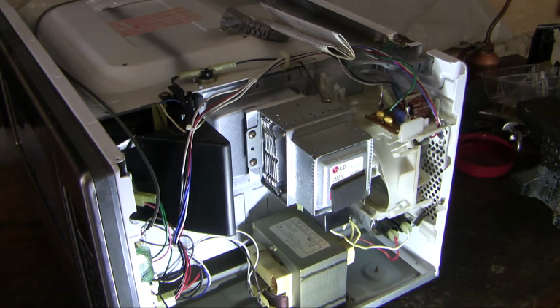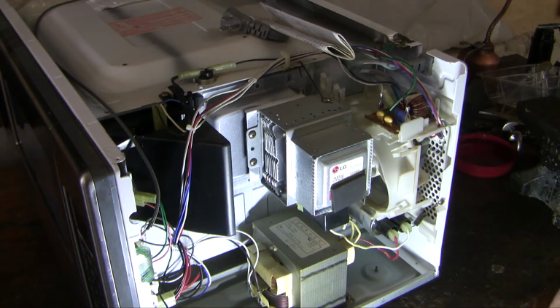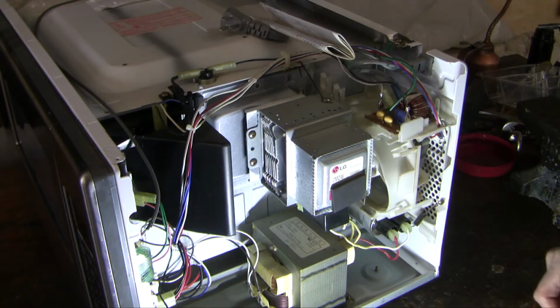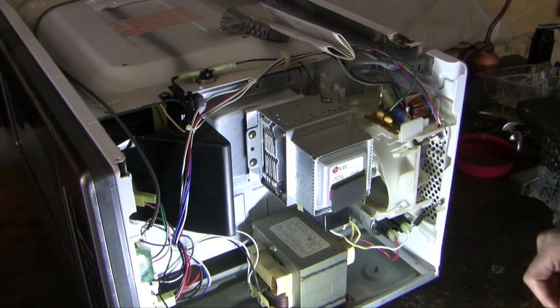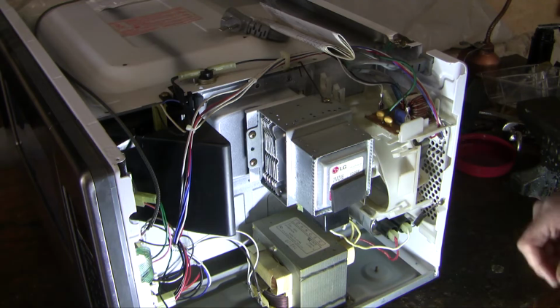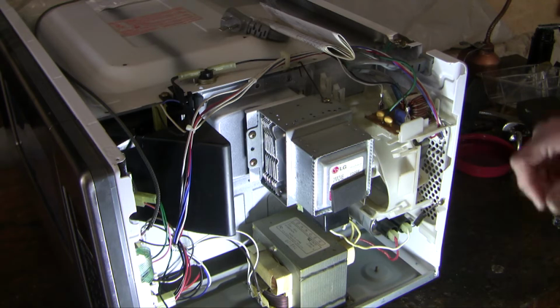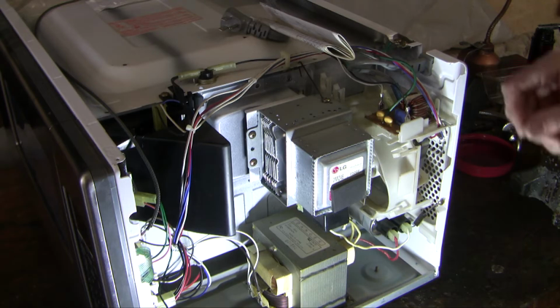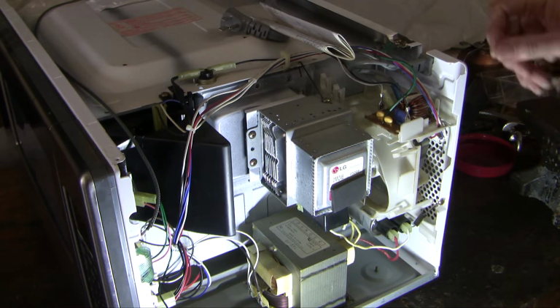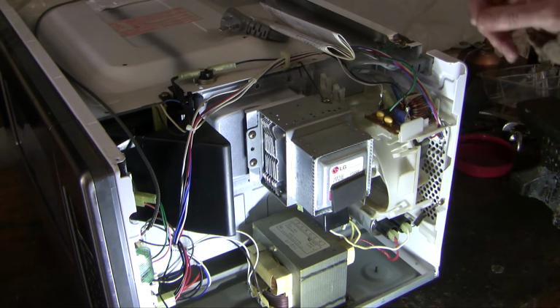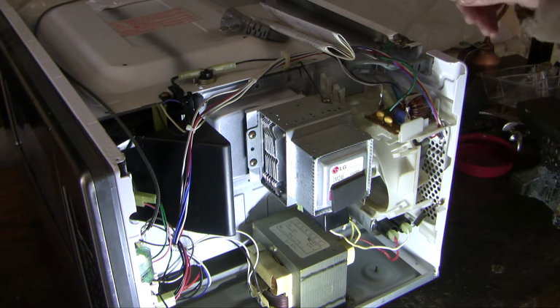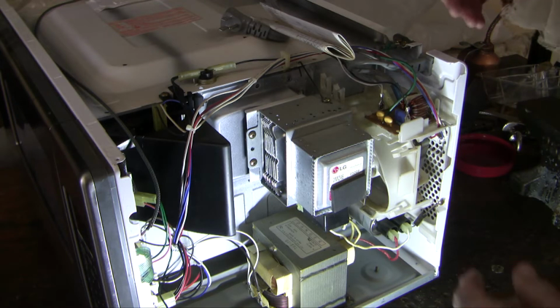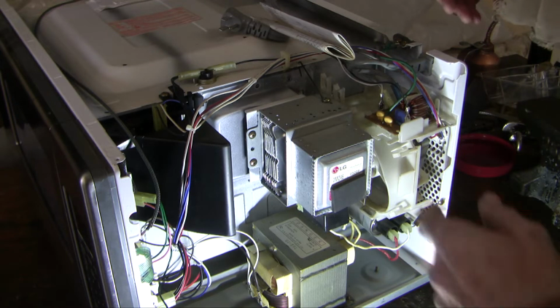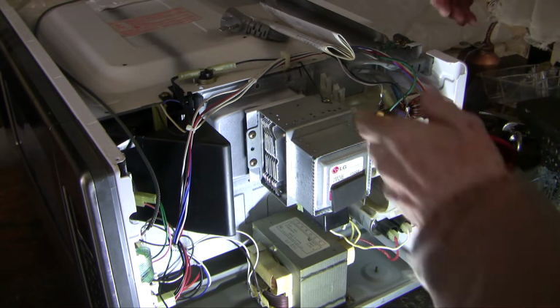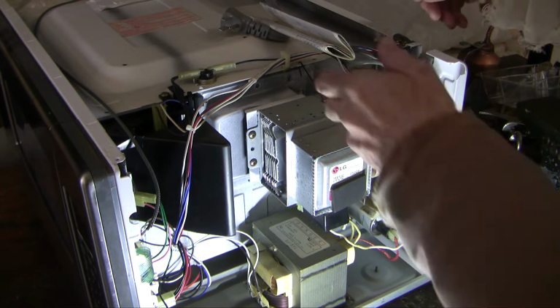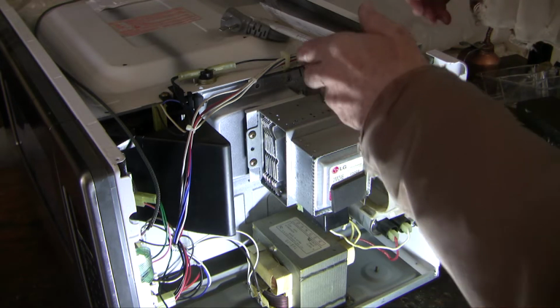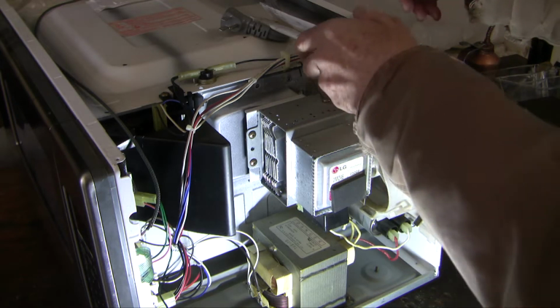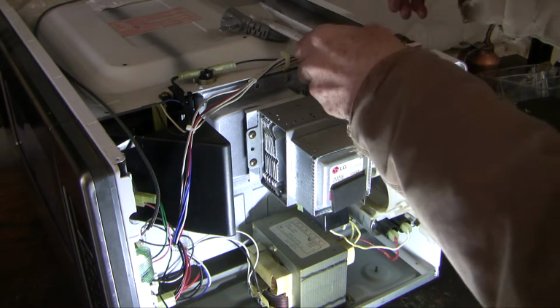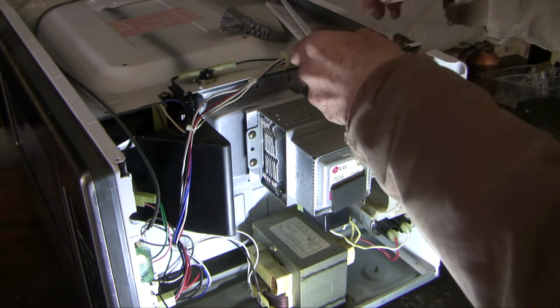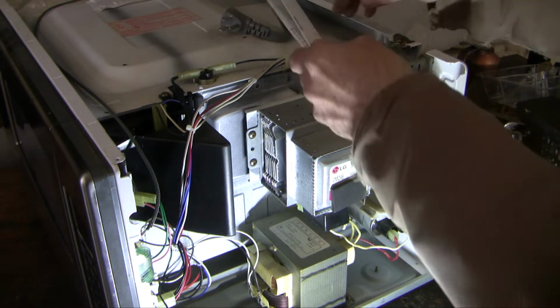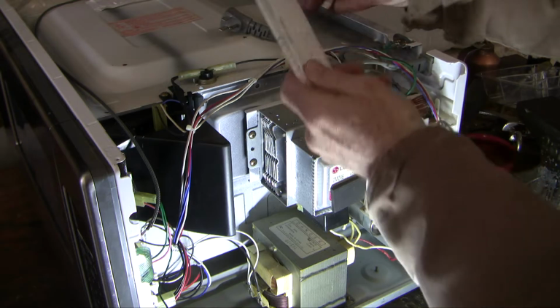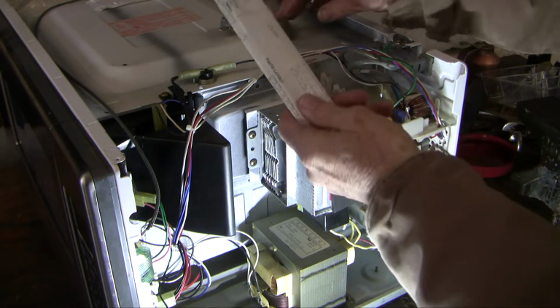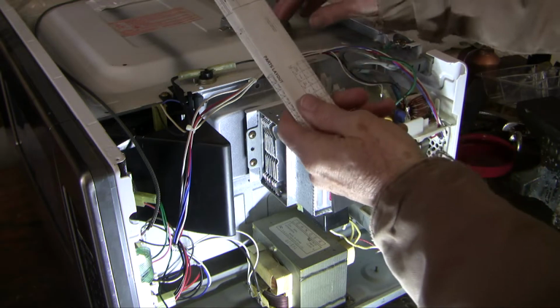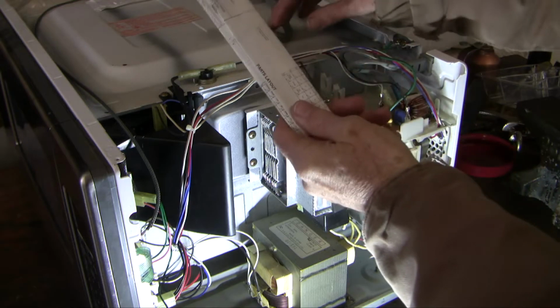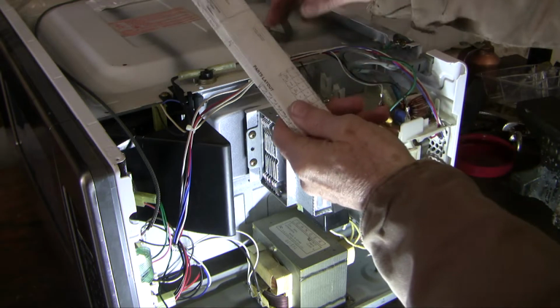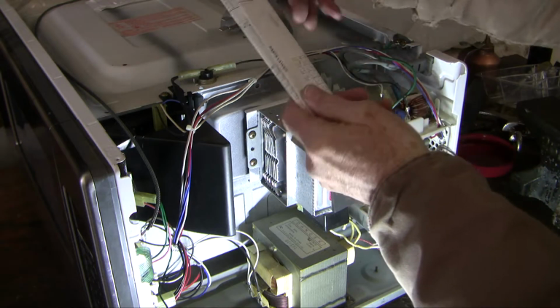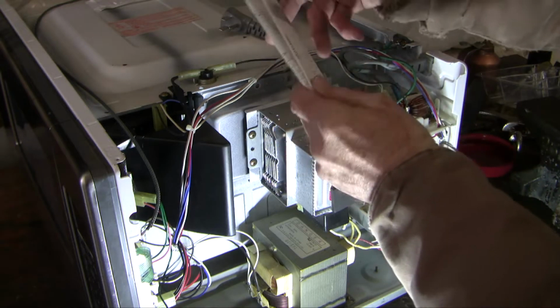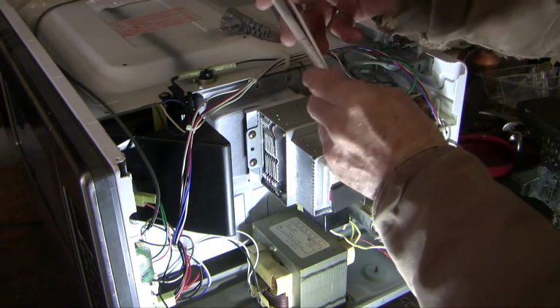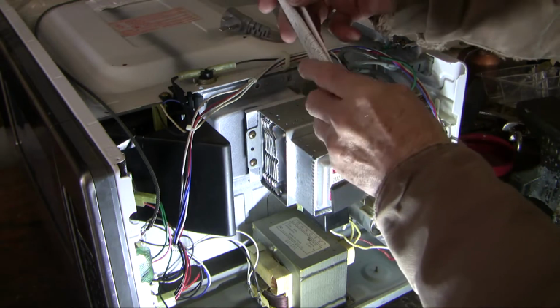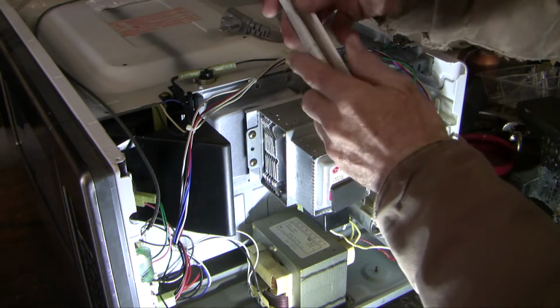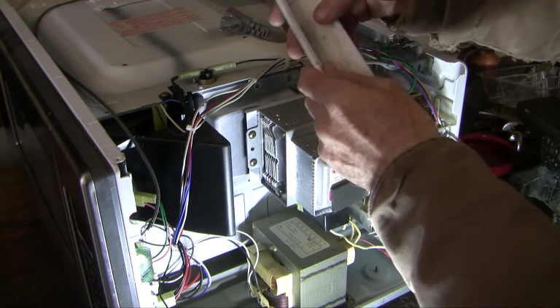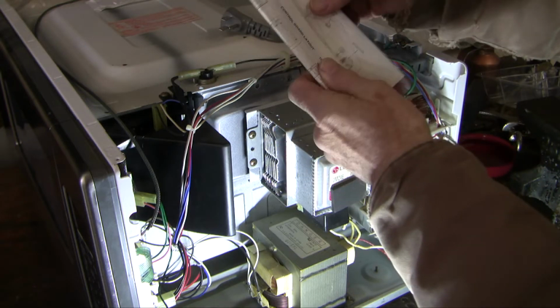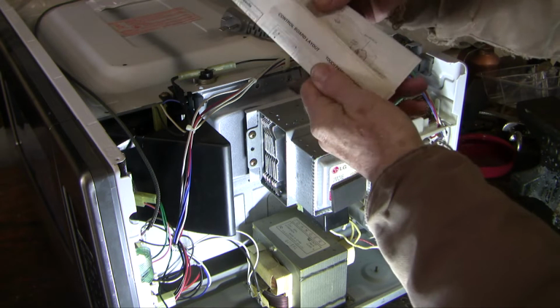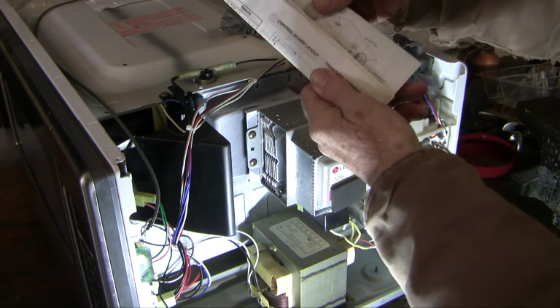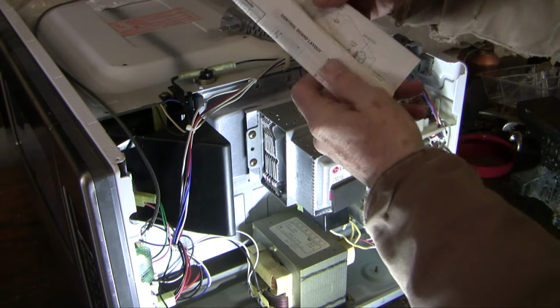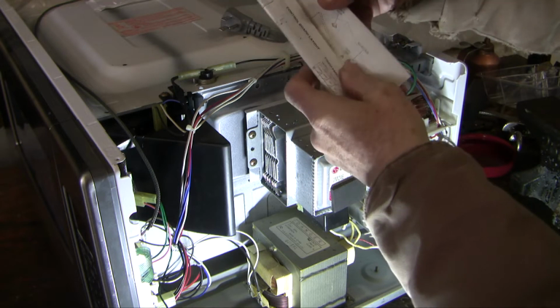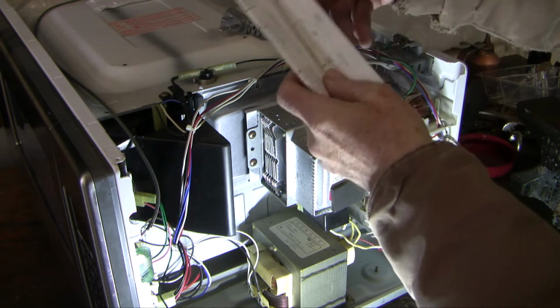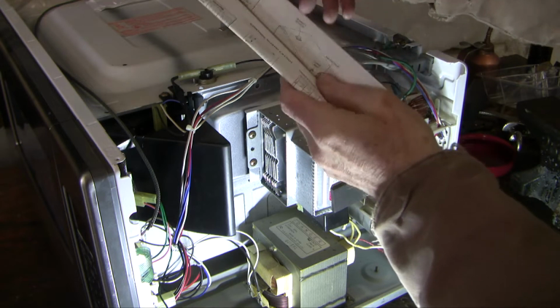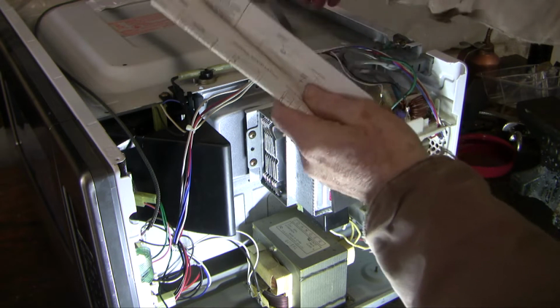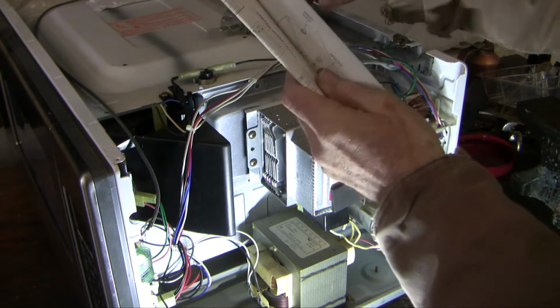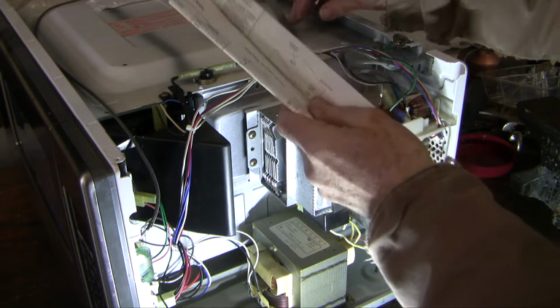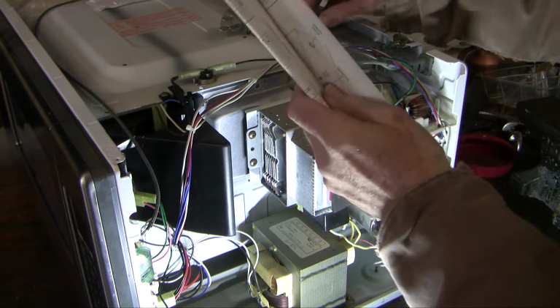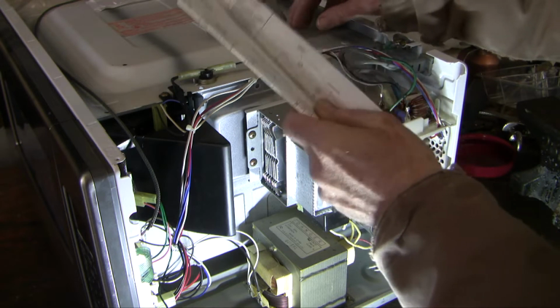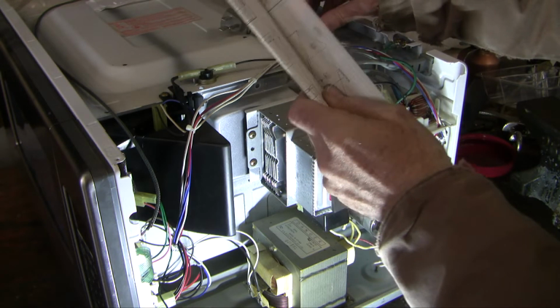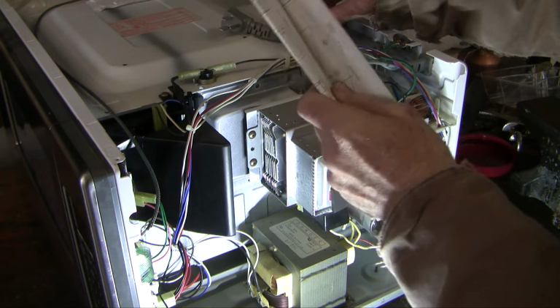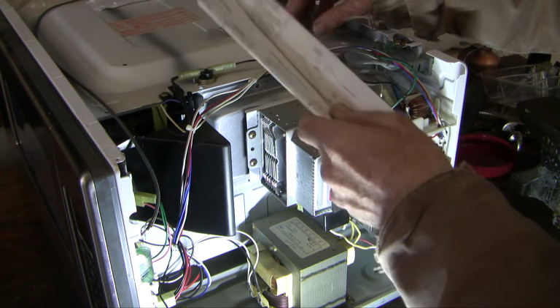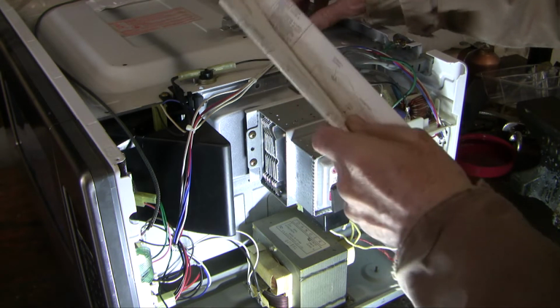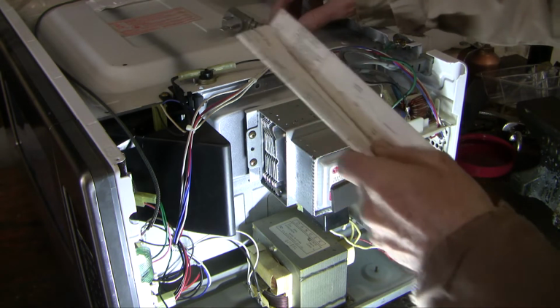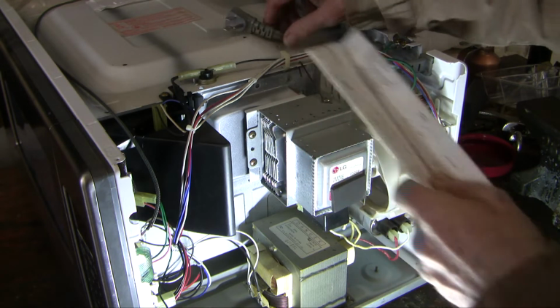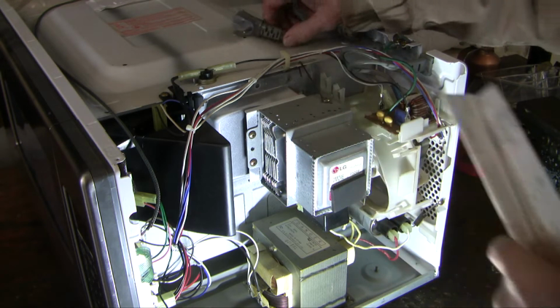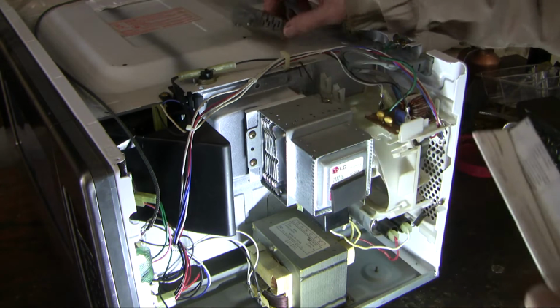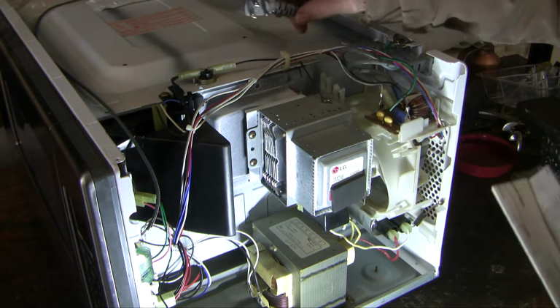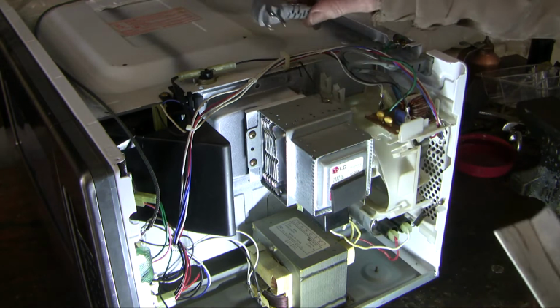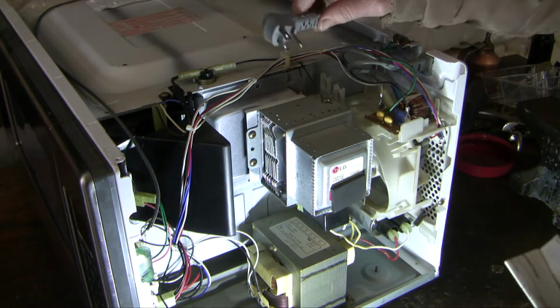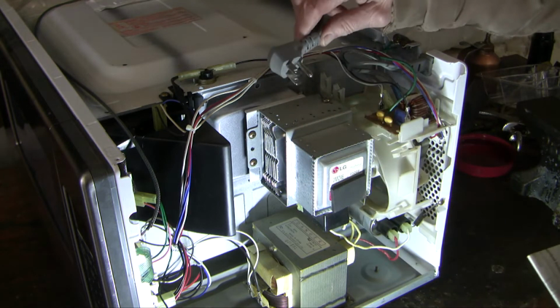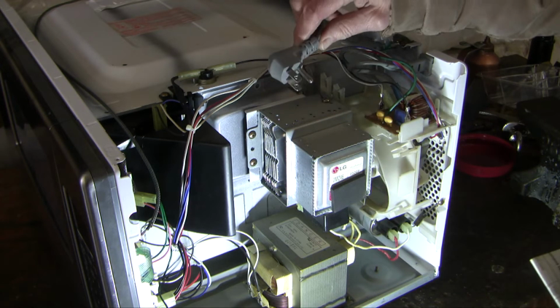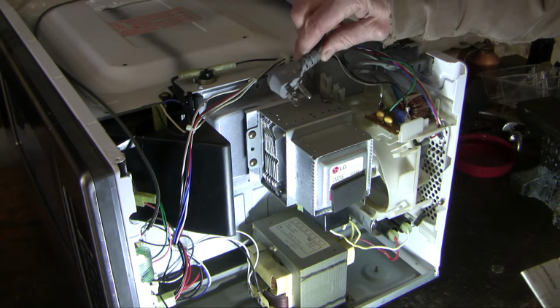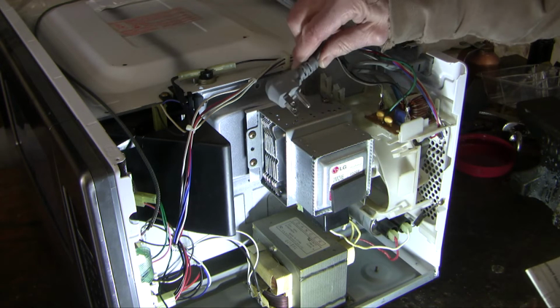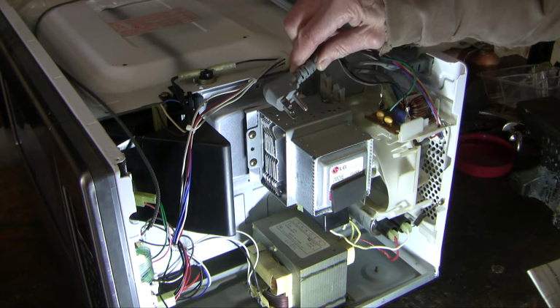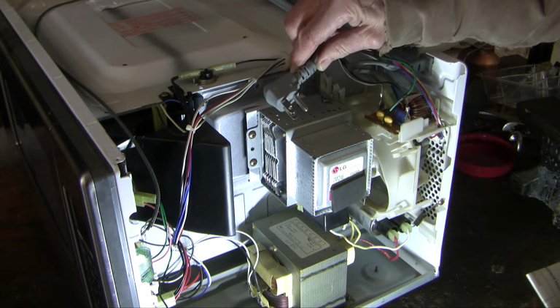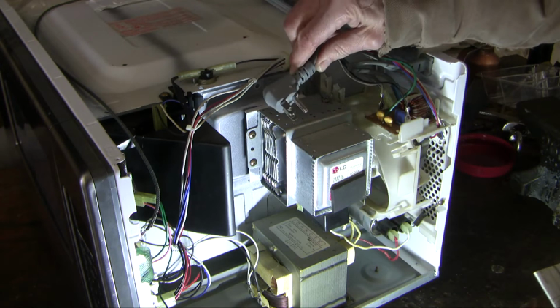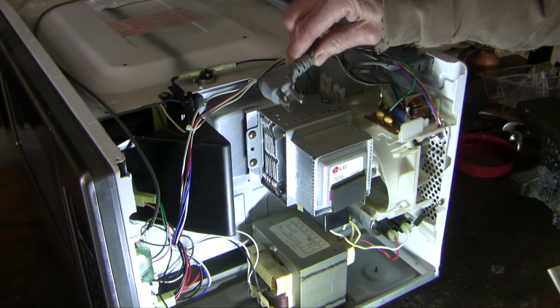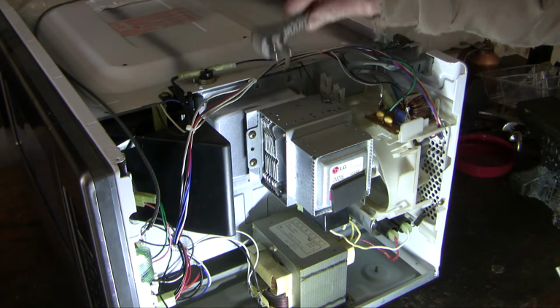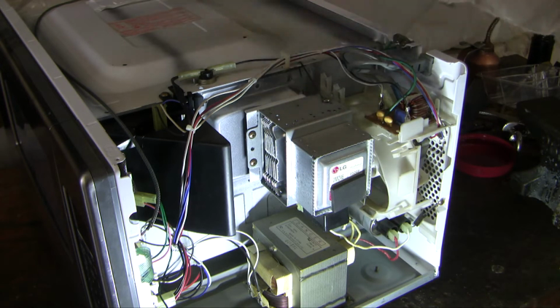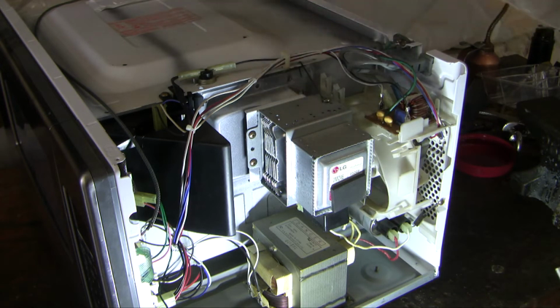After you take the sheet metal covers off, the first thing you want to look for is the wiring diagram. It's really valuable. And of course, make sure you're unplugged.